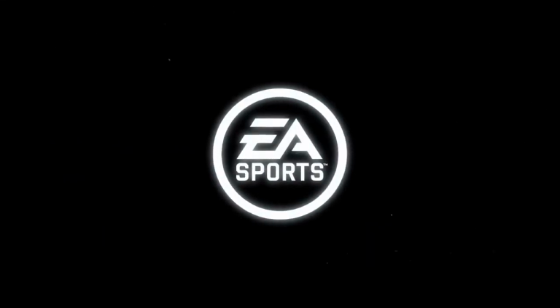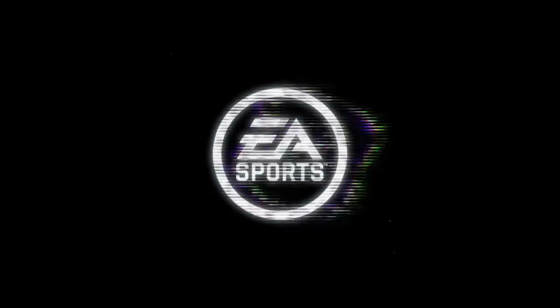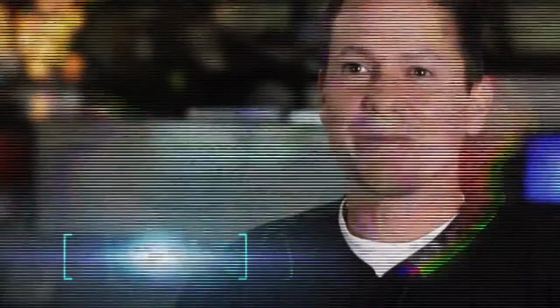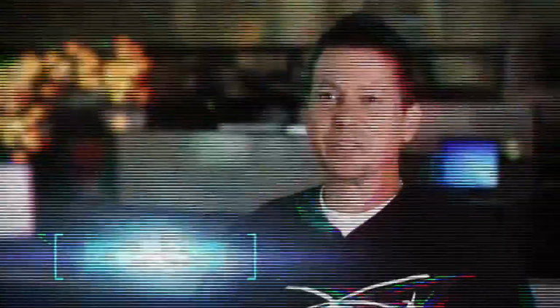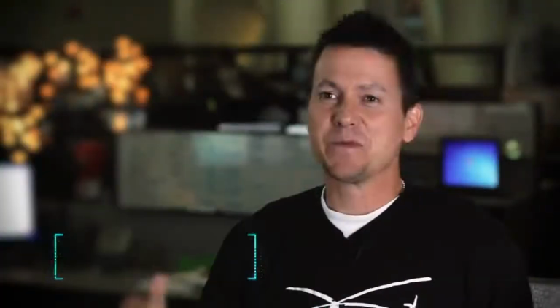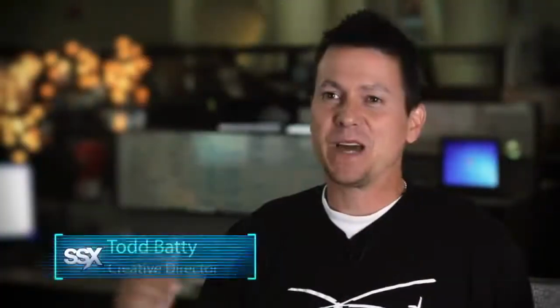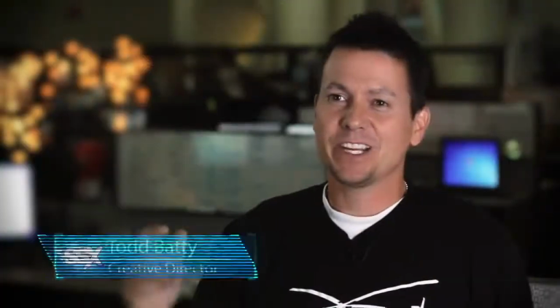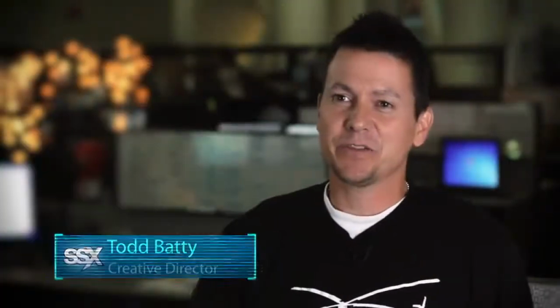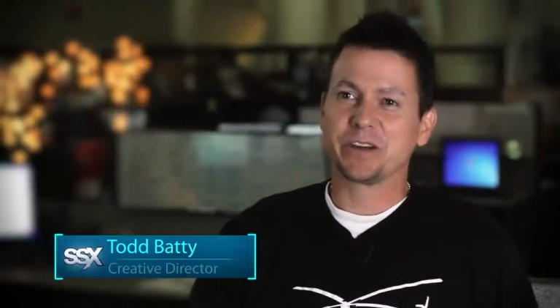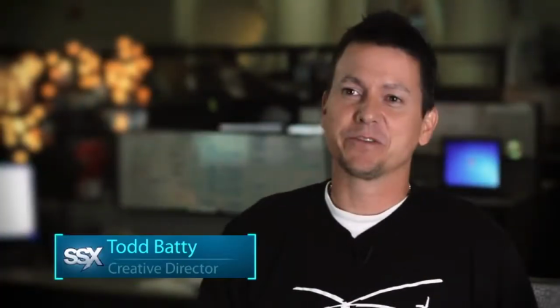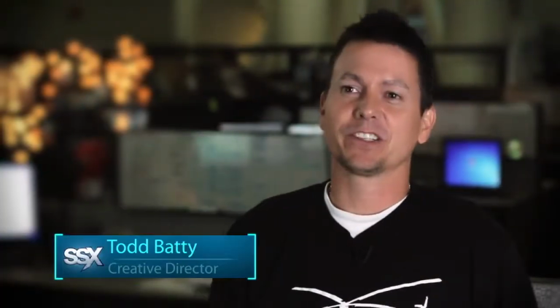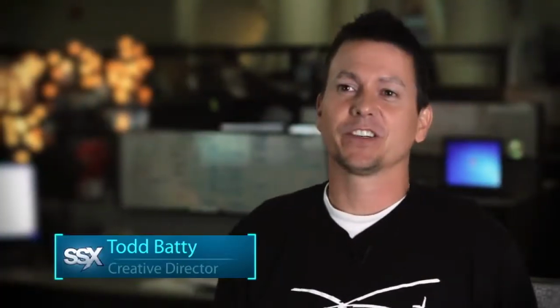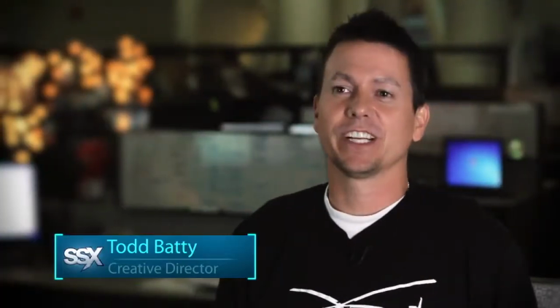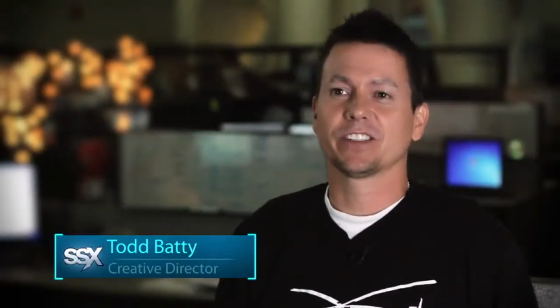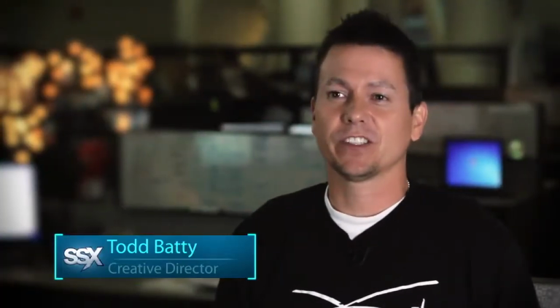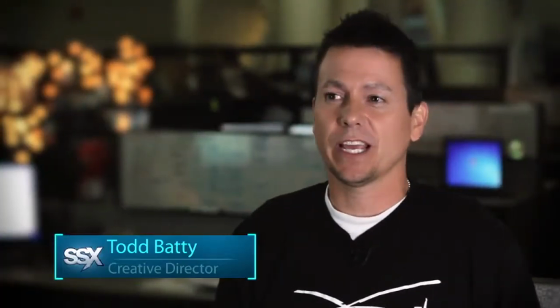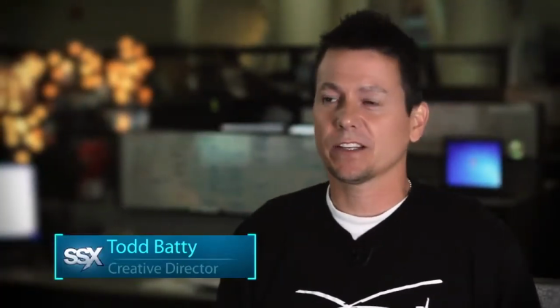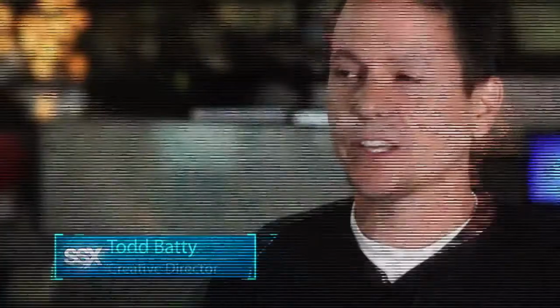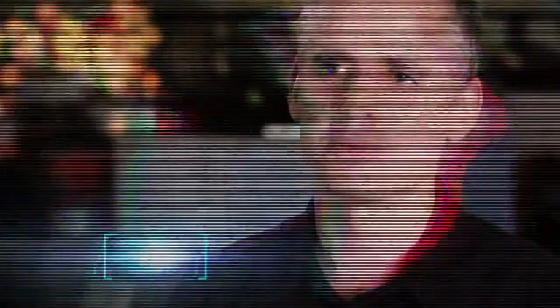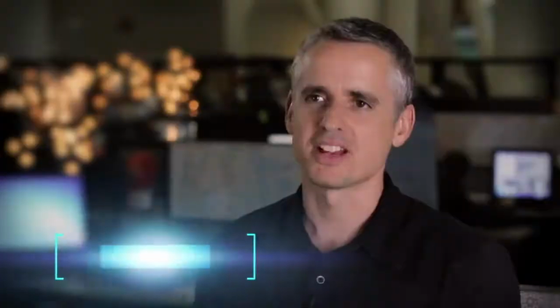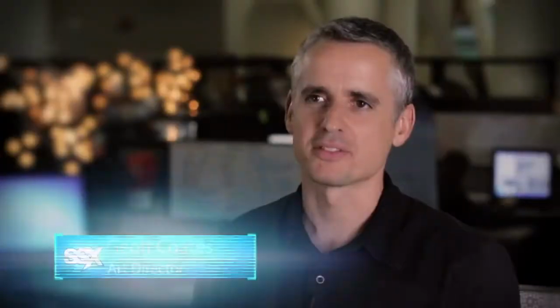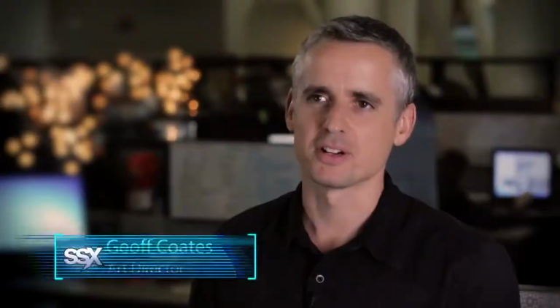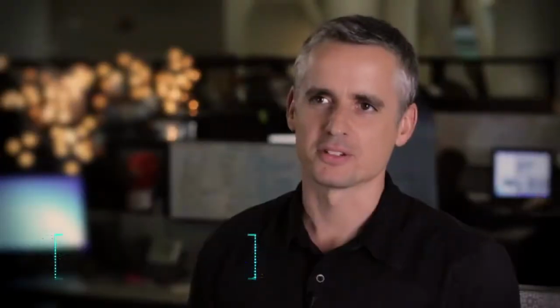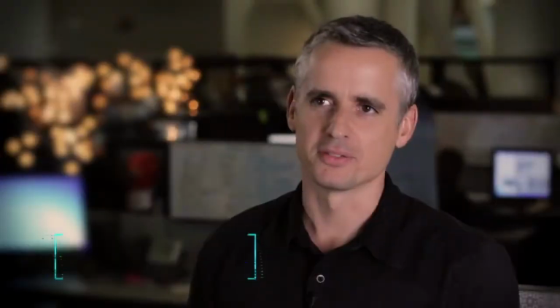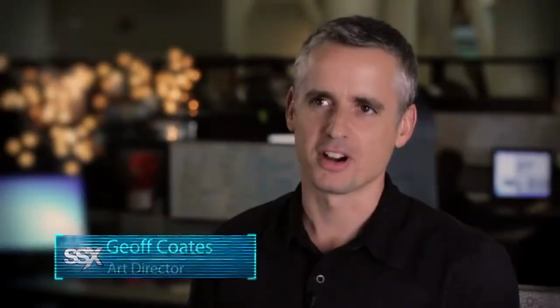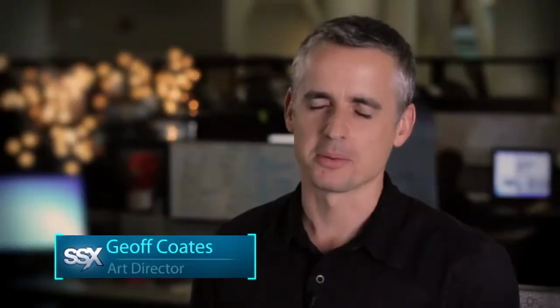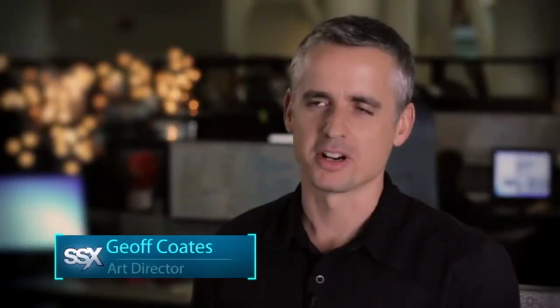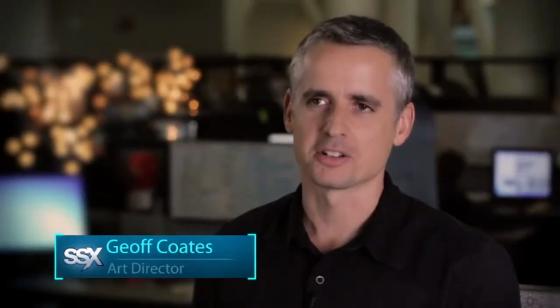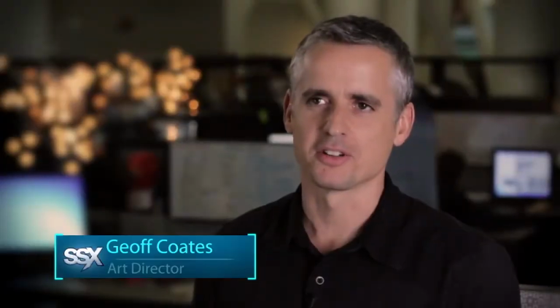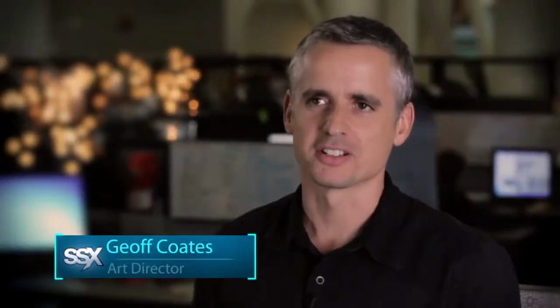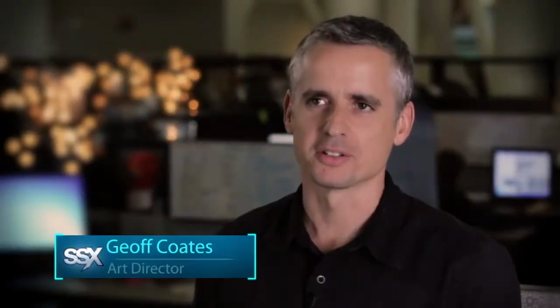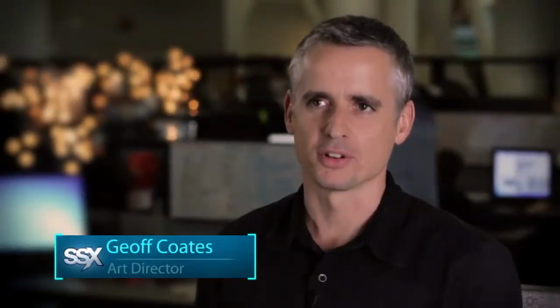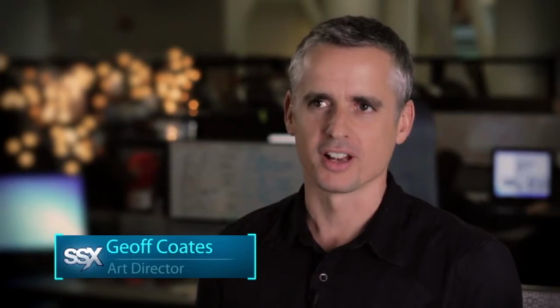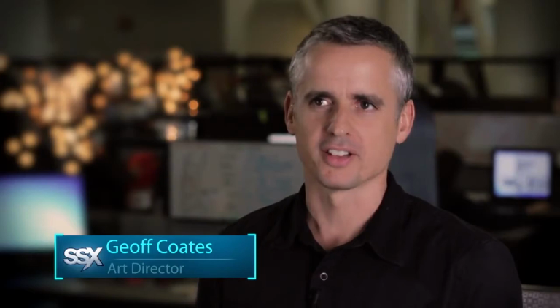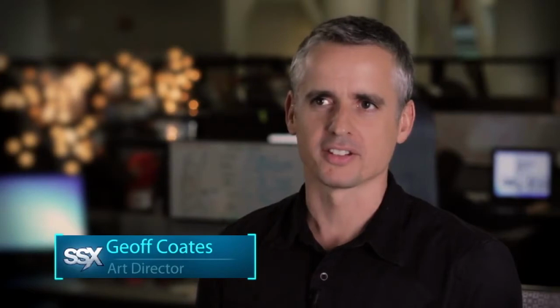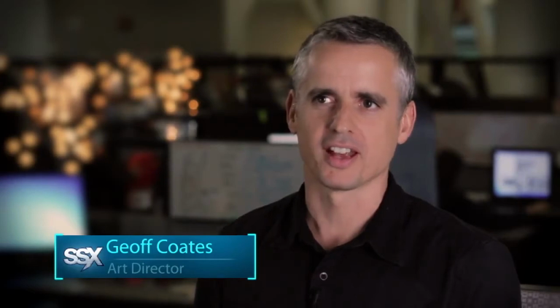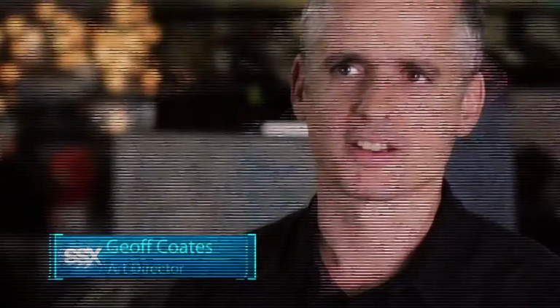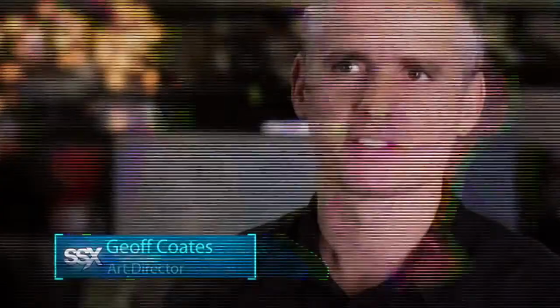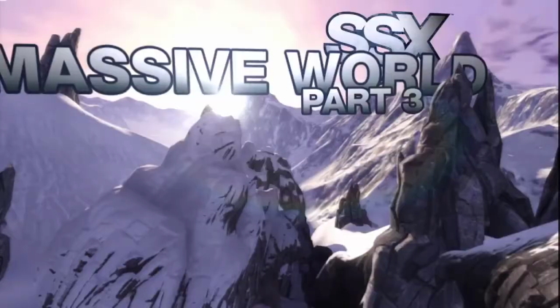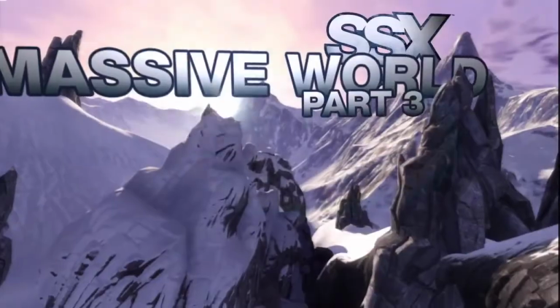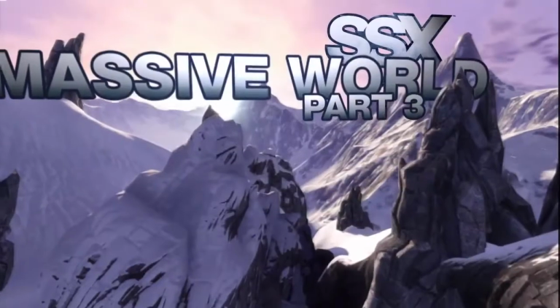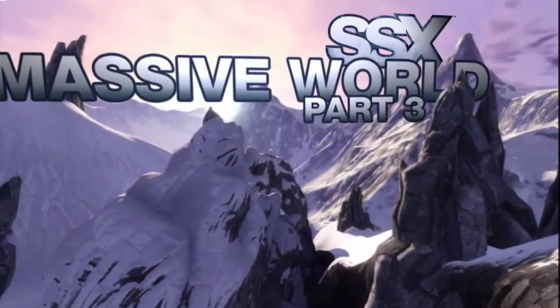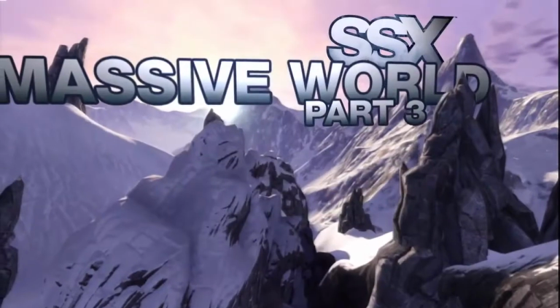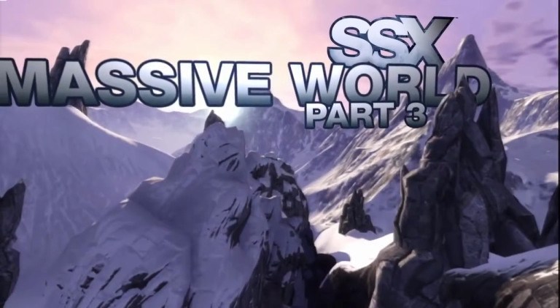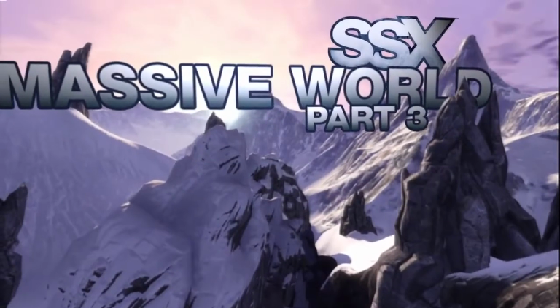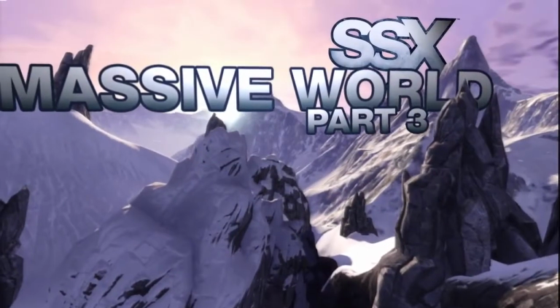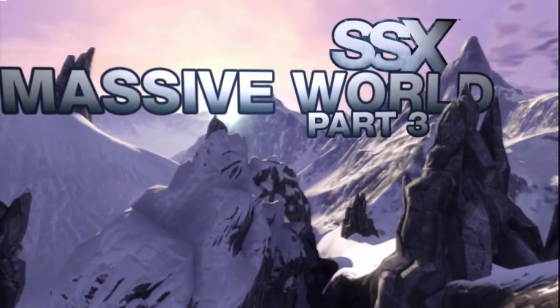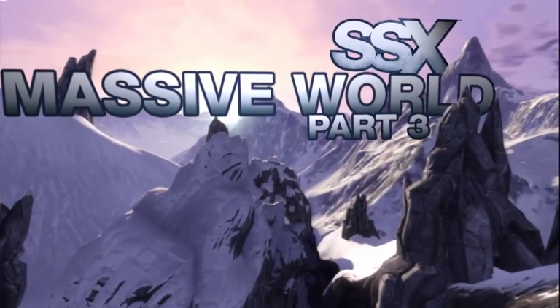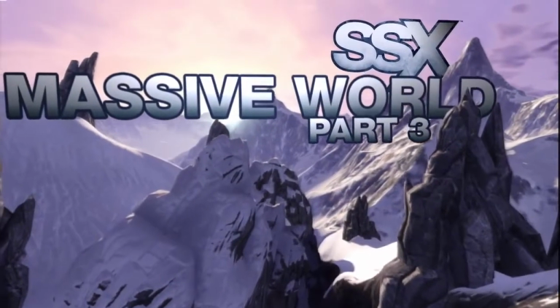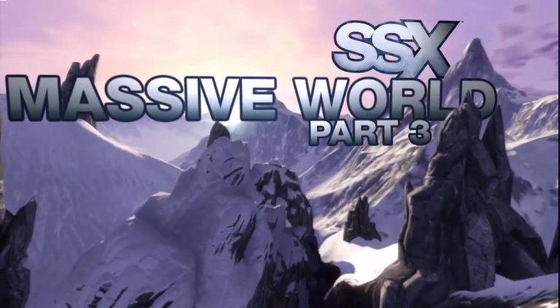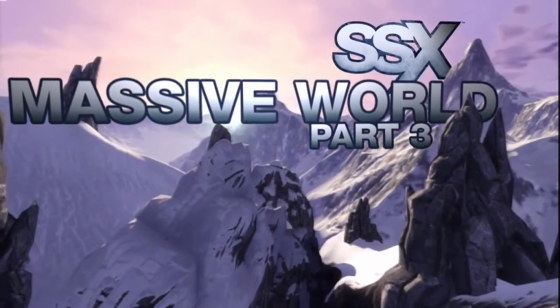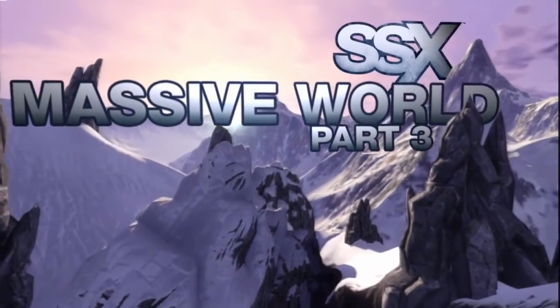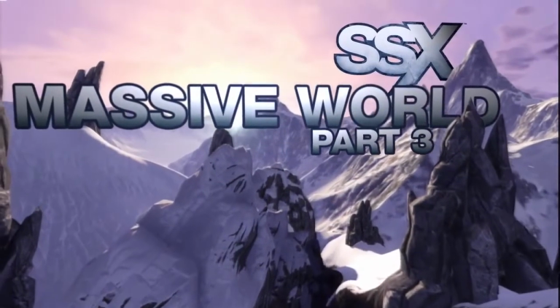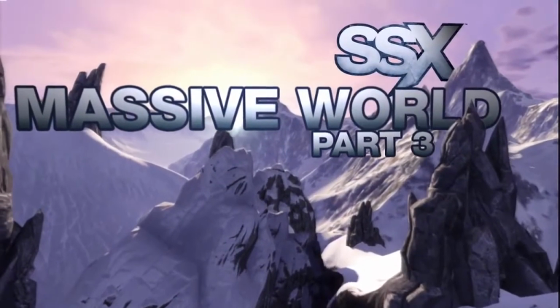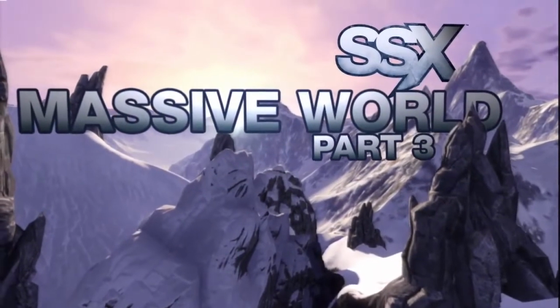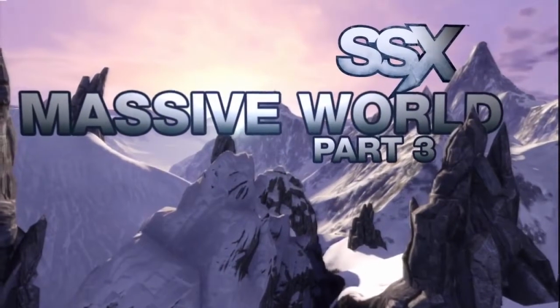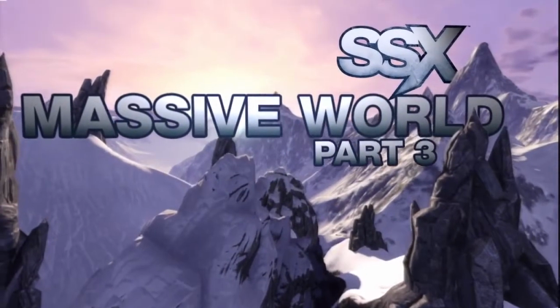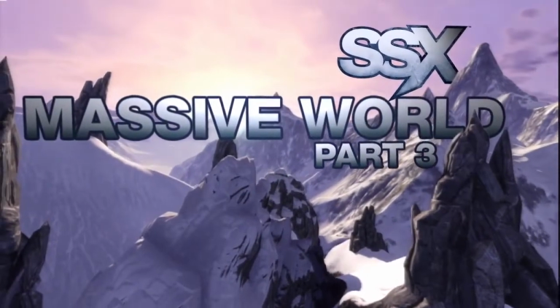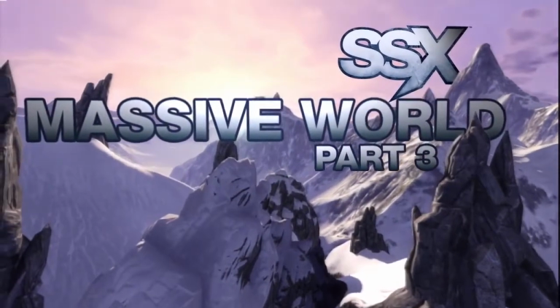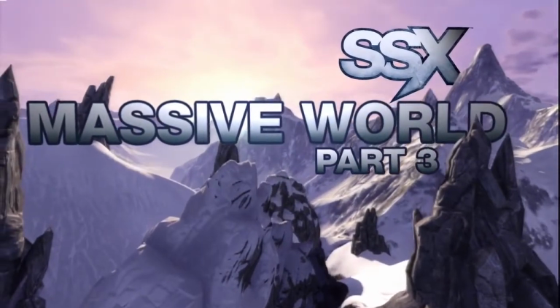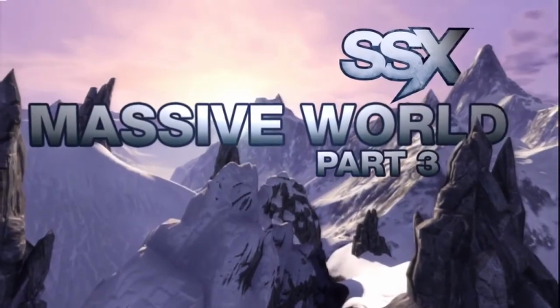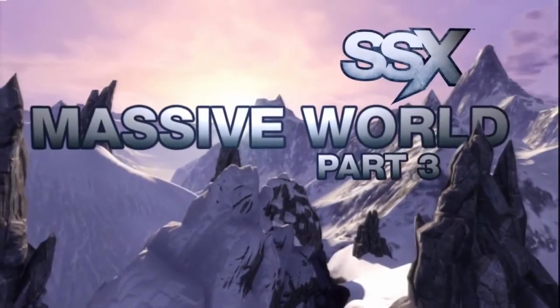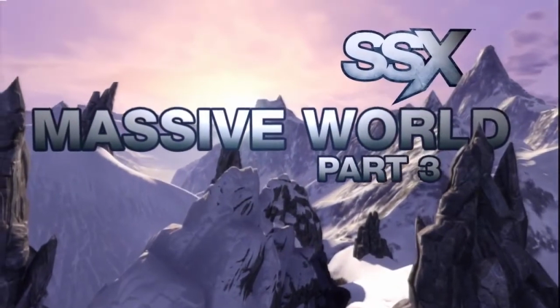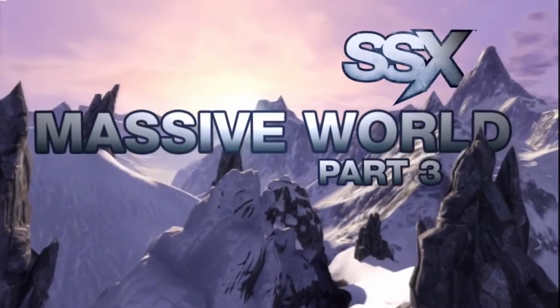I'm Todd Batty, Creative Director on SSX. I'm Jeff Coates, Environment Art Director for SSX, and this is Part 3 of the SSX Massive World Video Series.